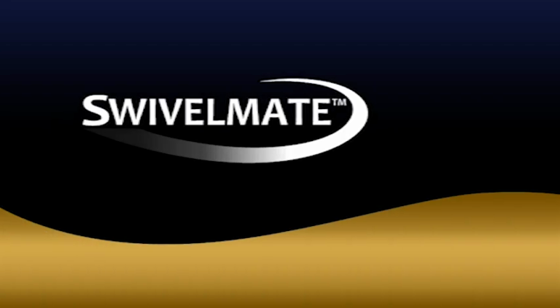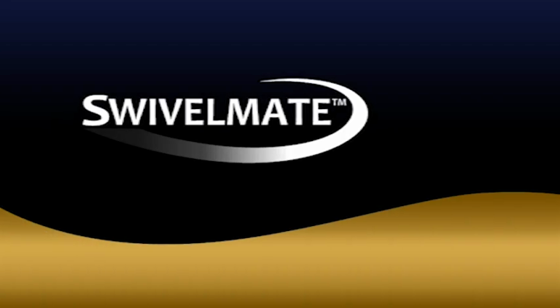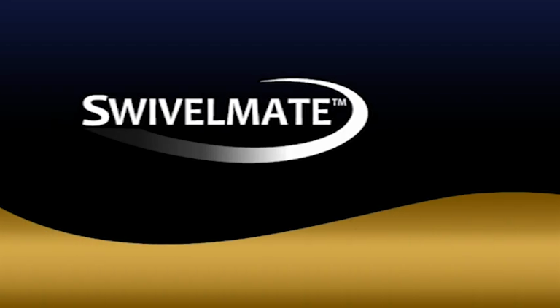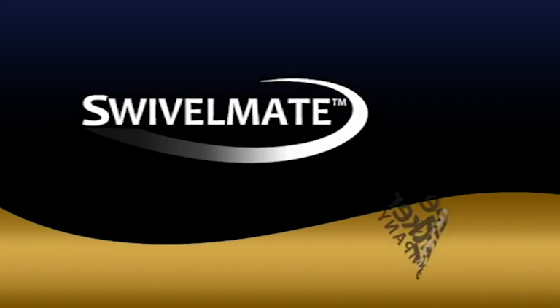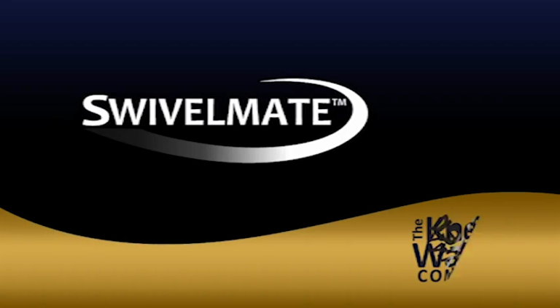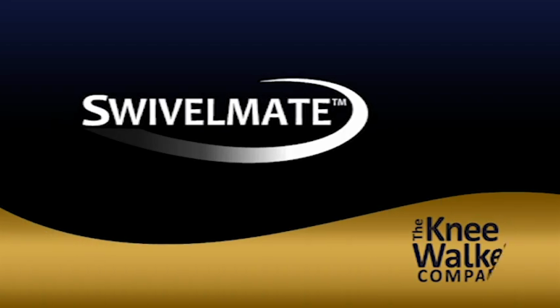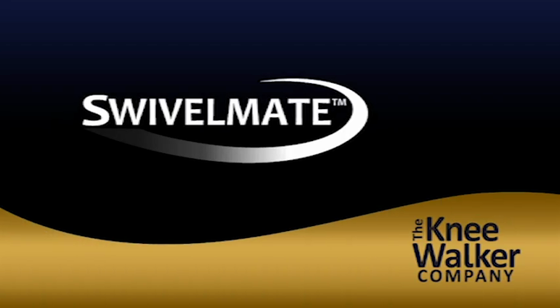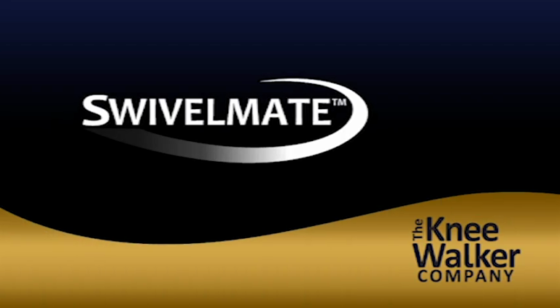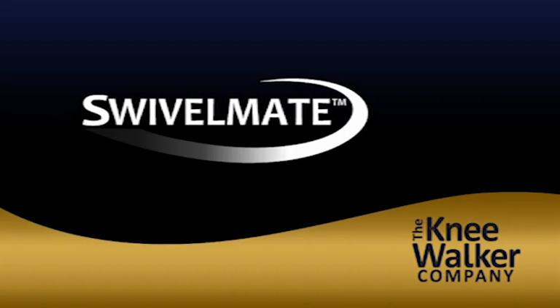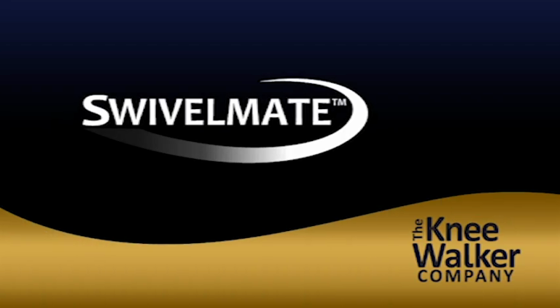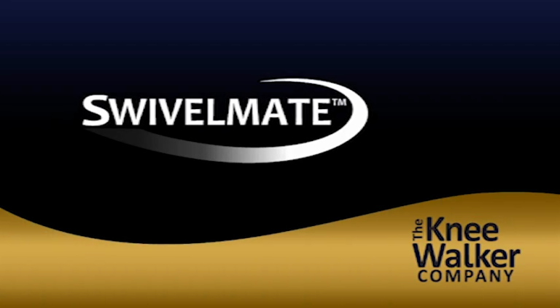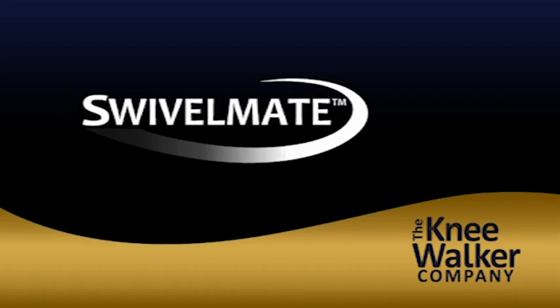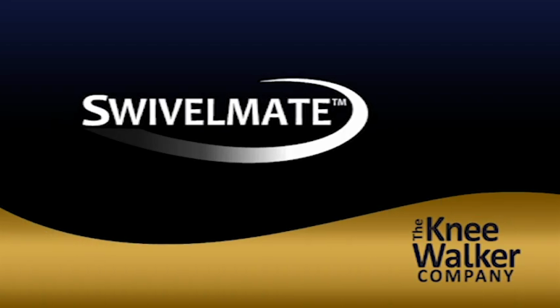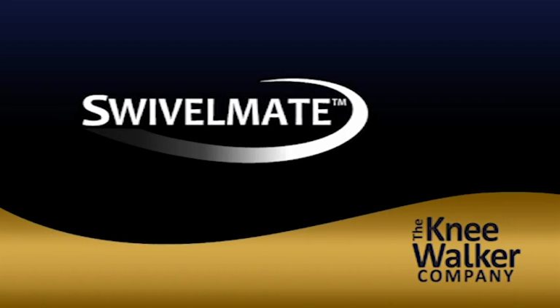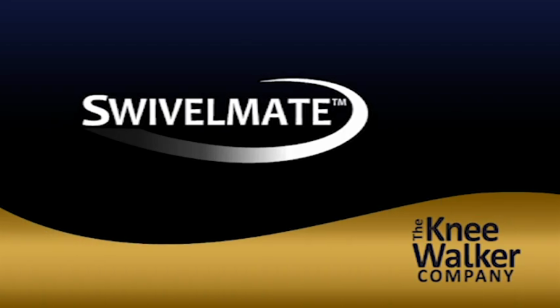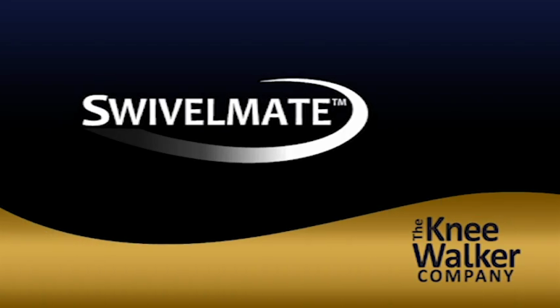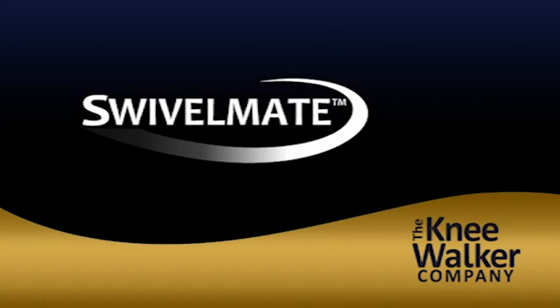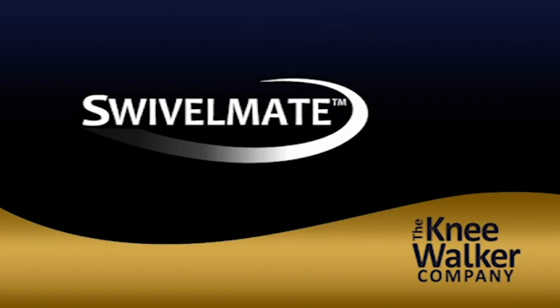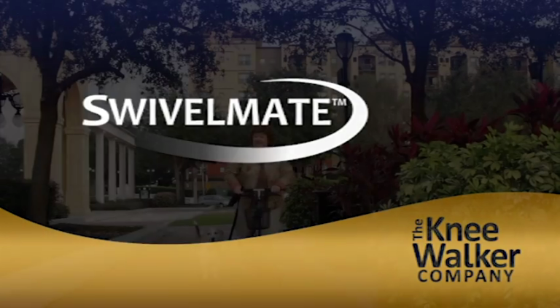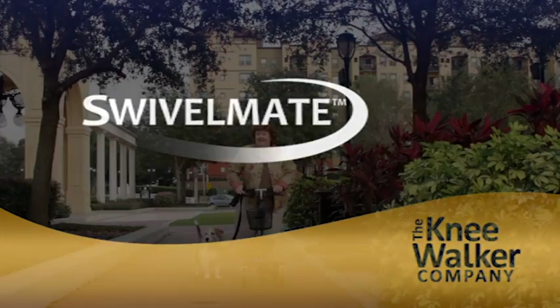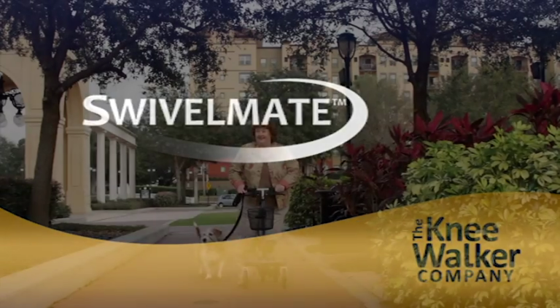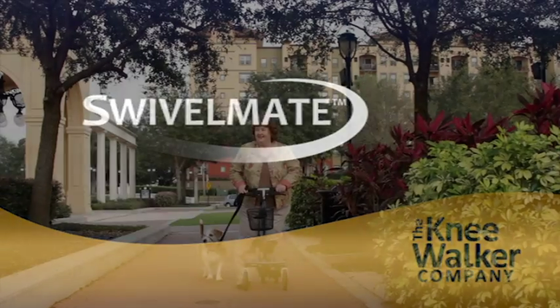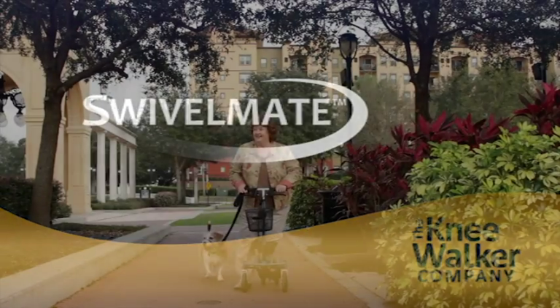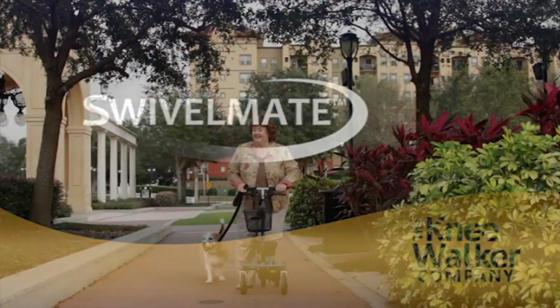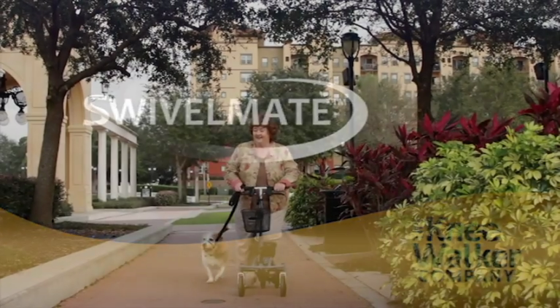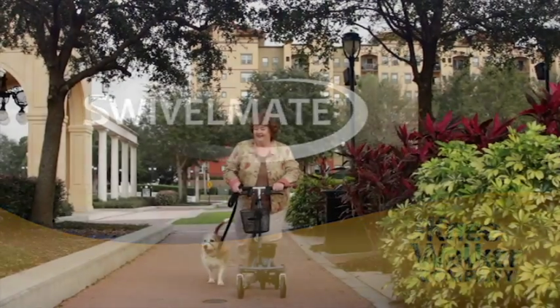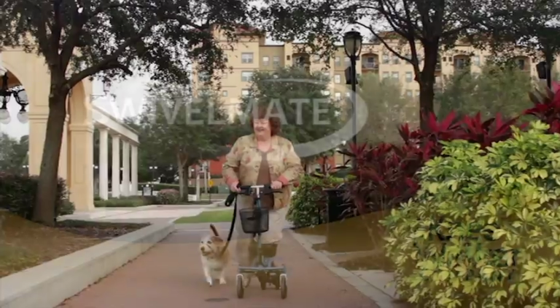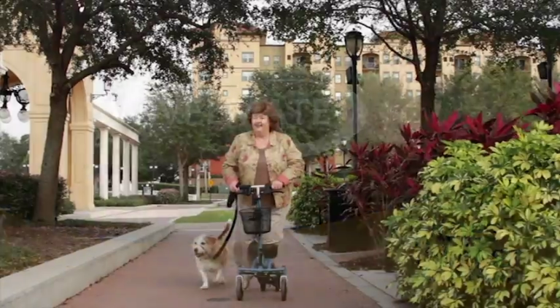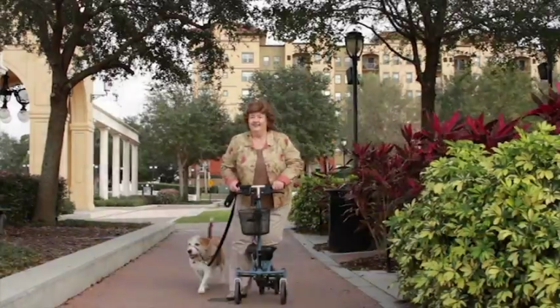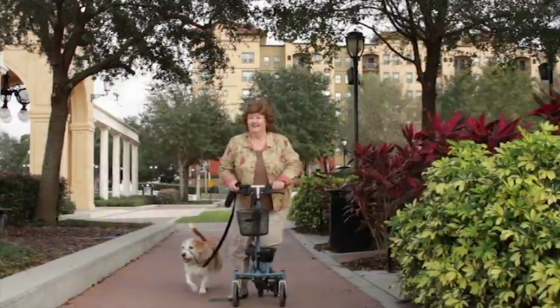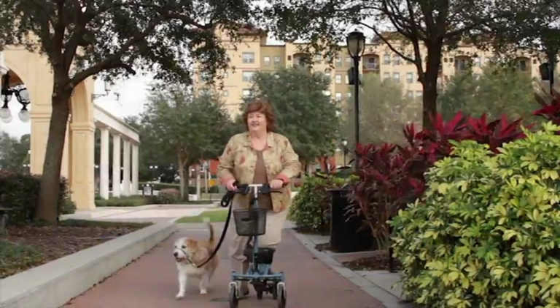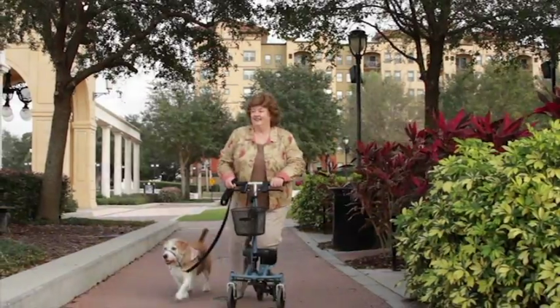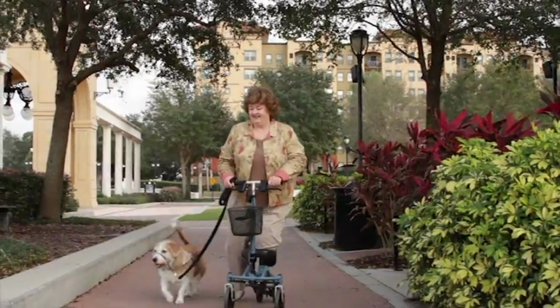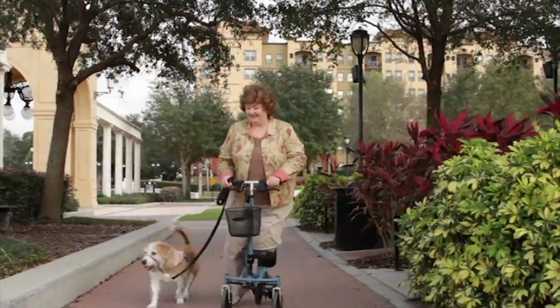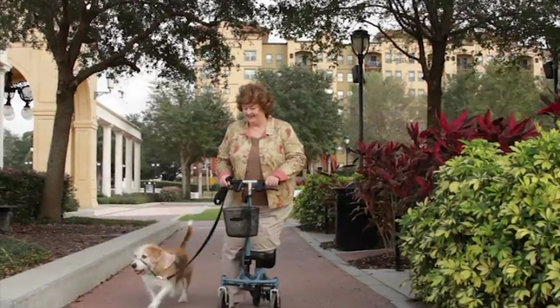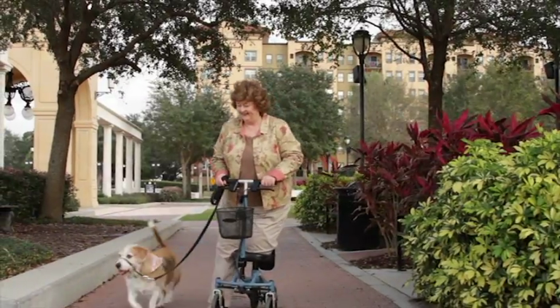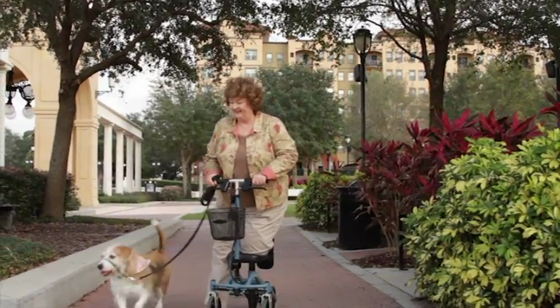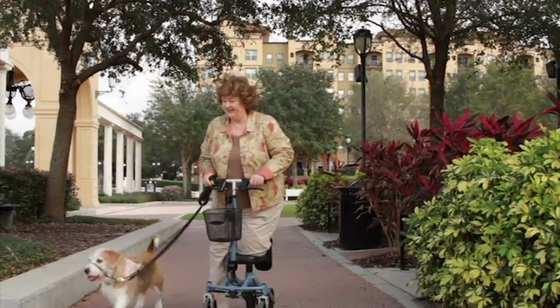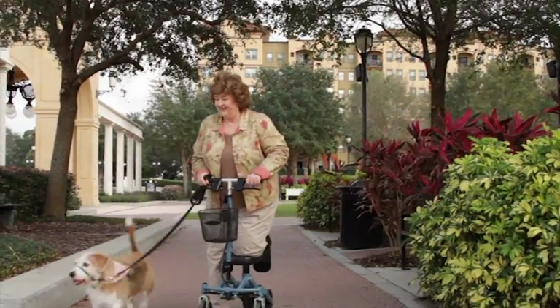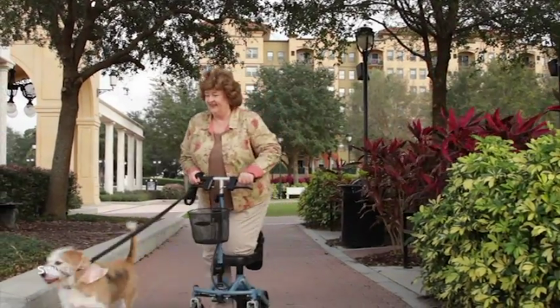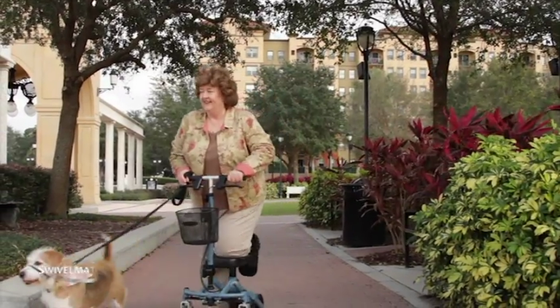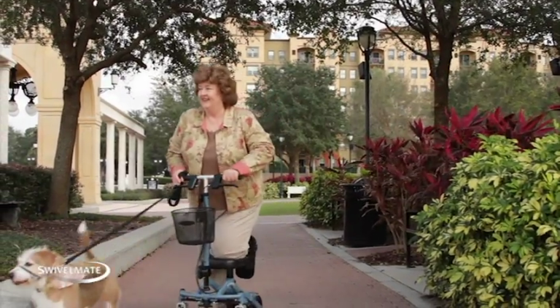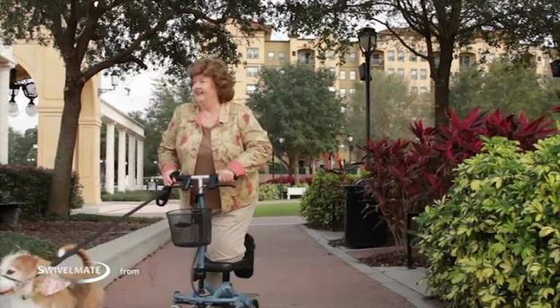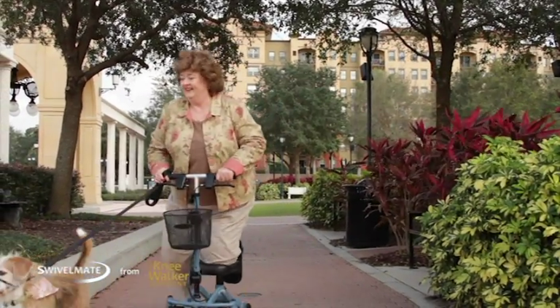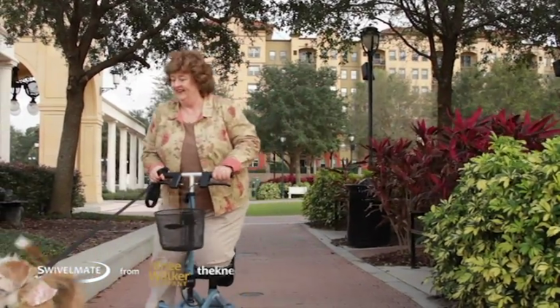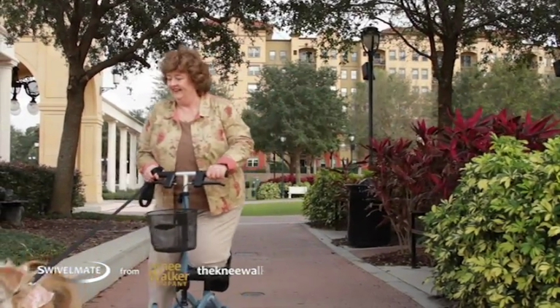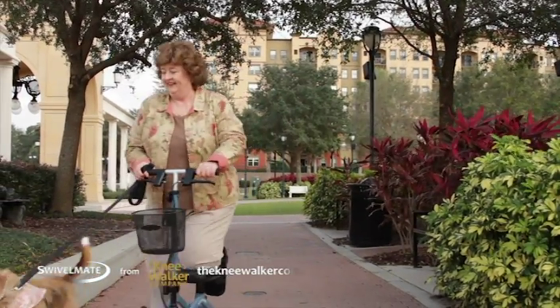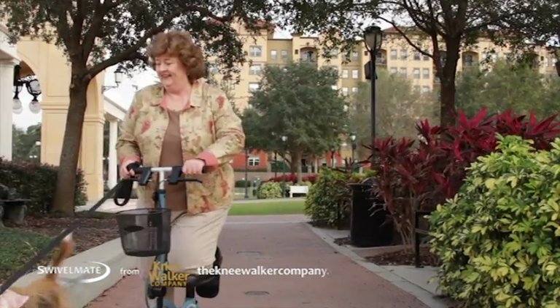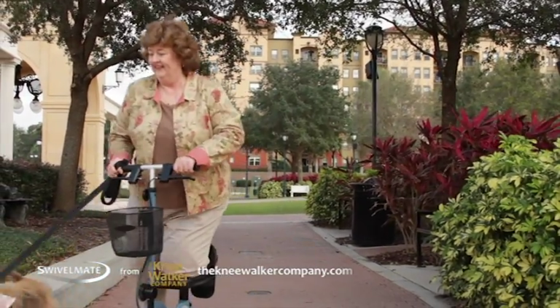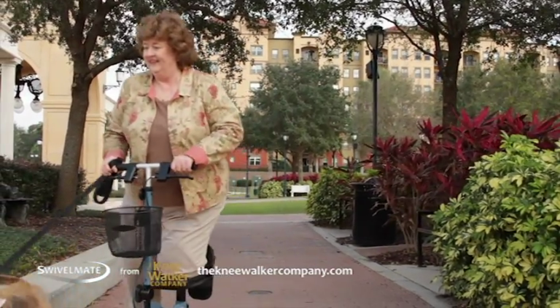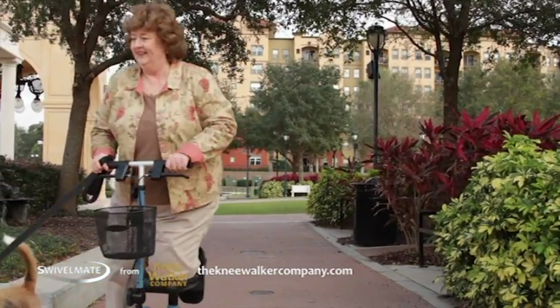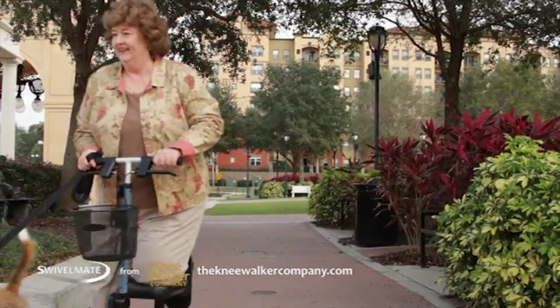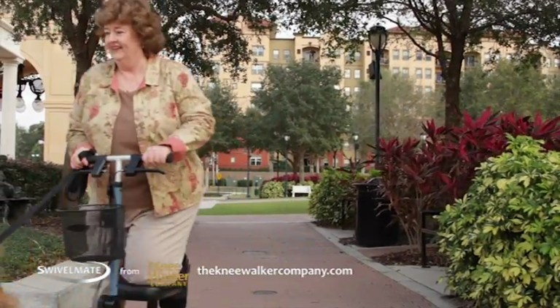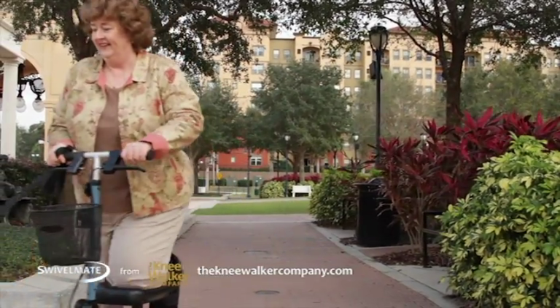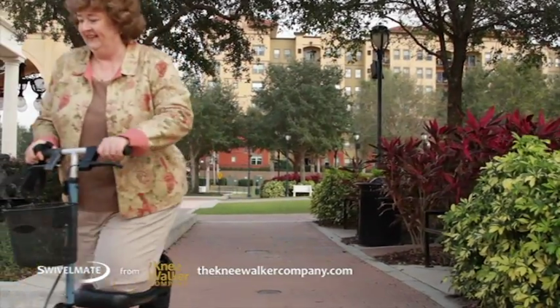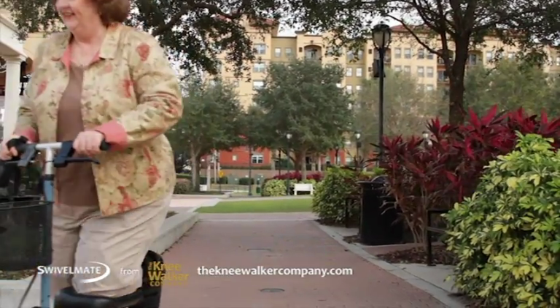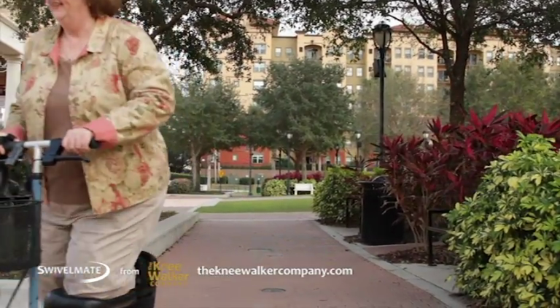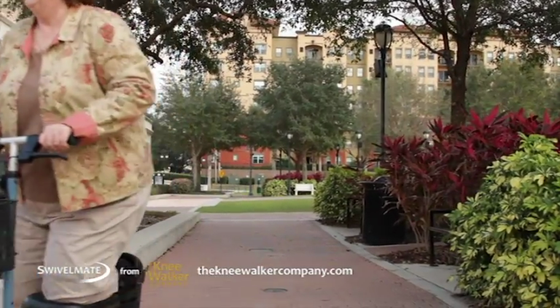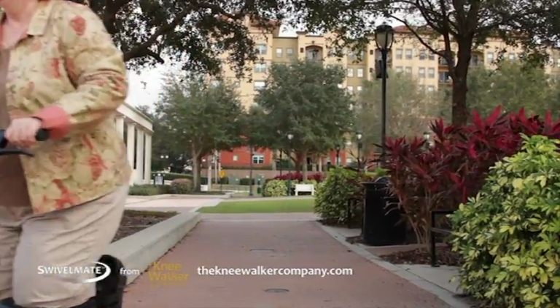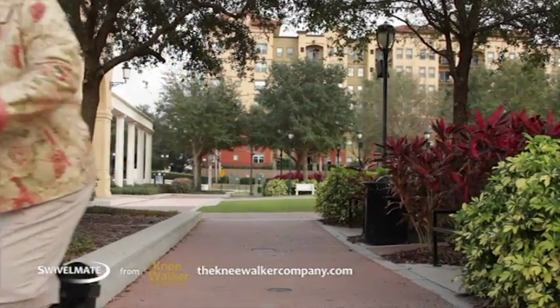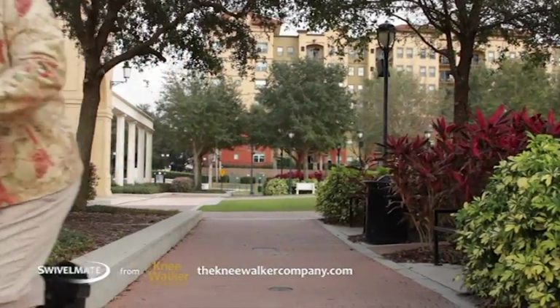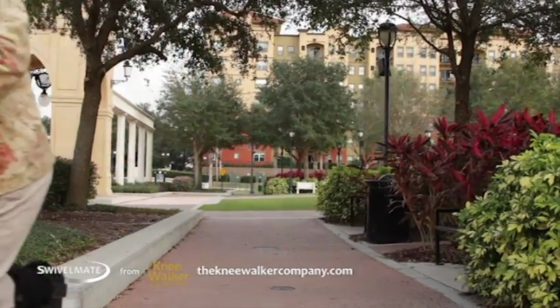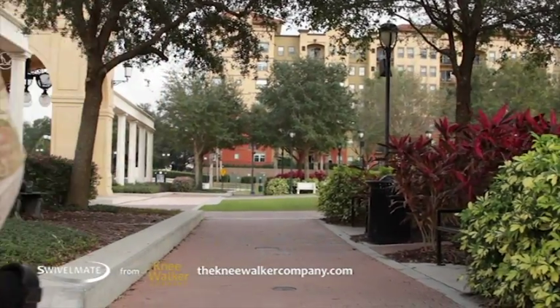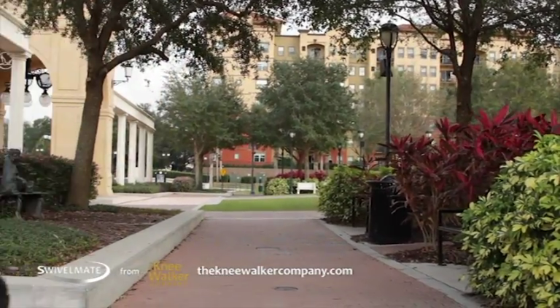Introducing the new Swivelmate by The Knee Walker Company — a new brand of knee walker that makes recovery easier right from the start.